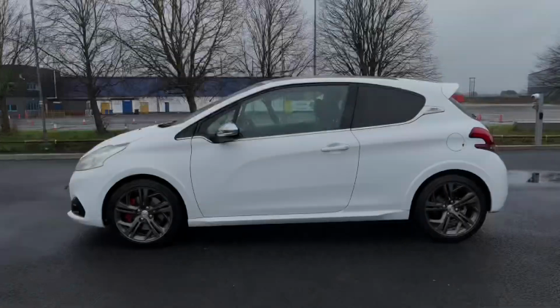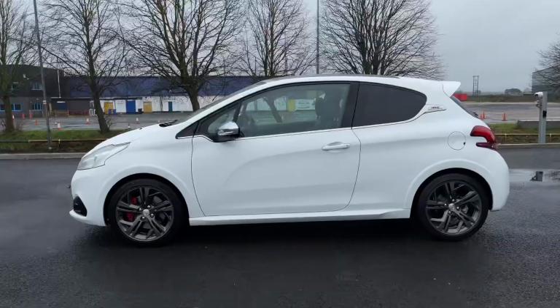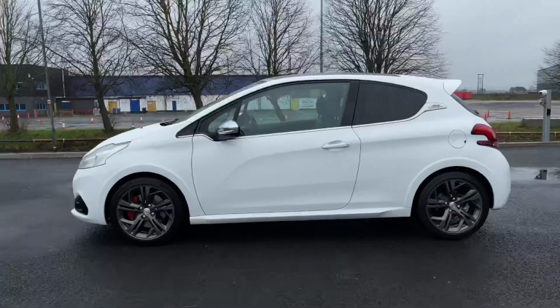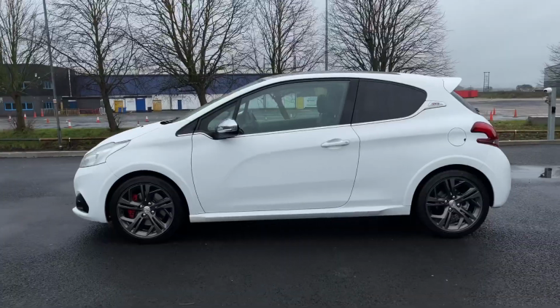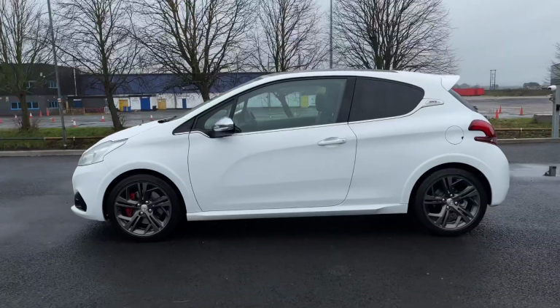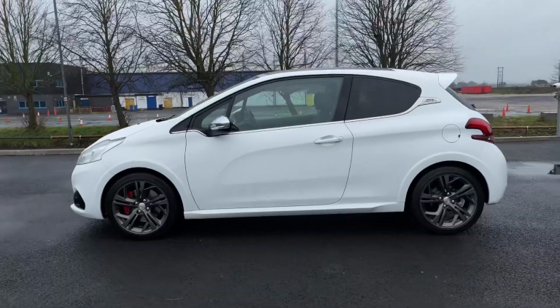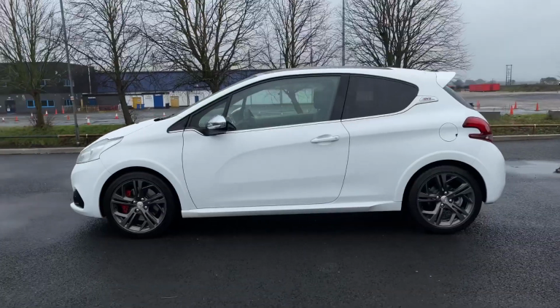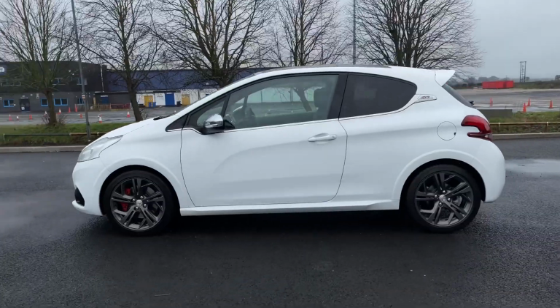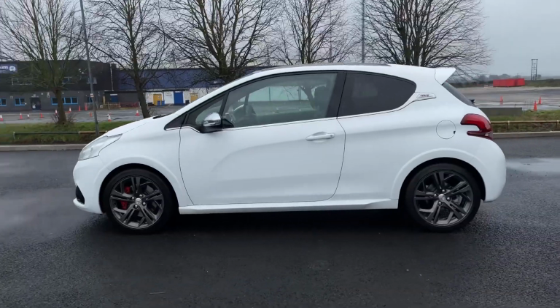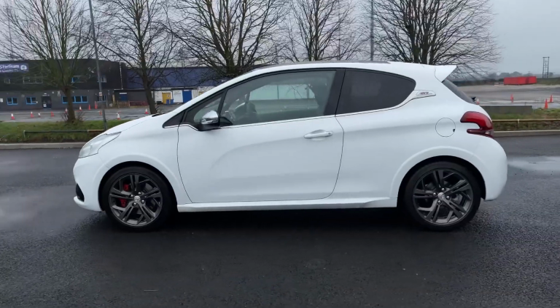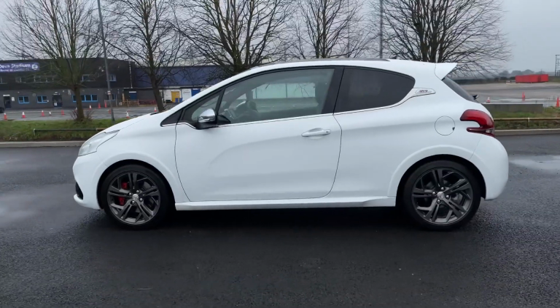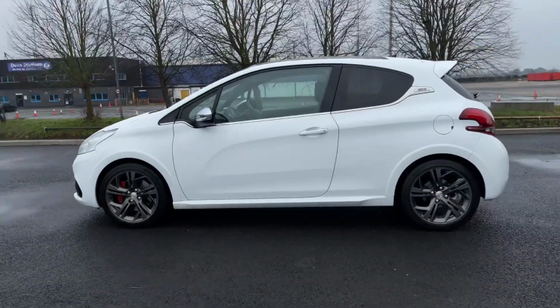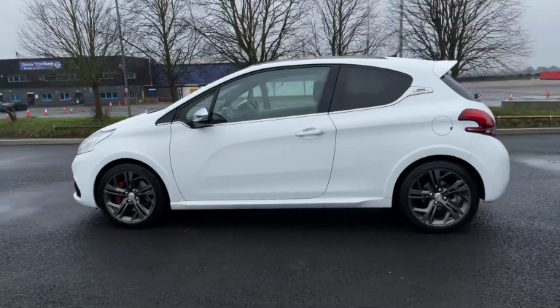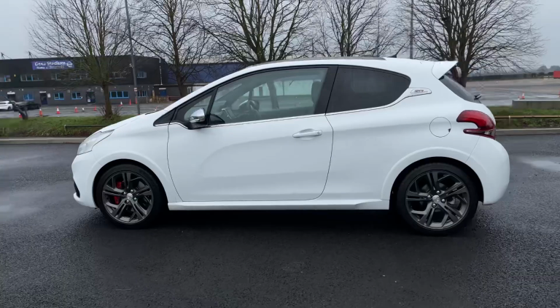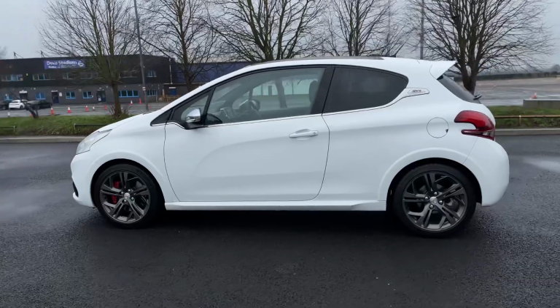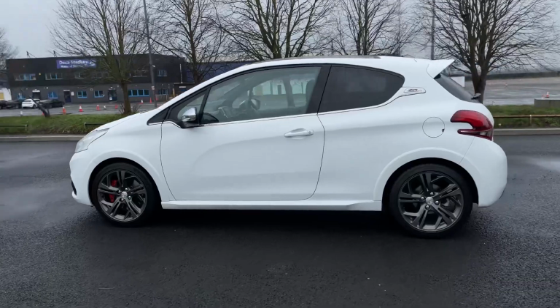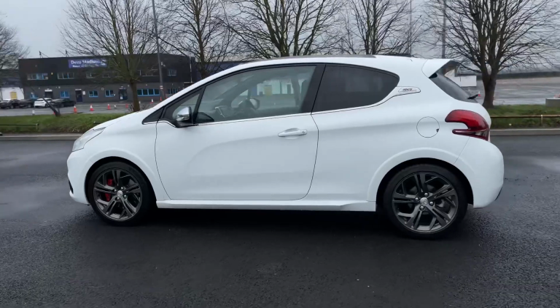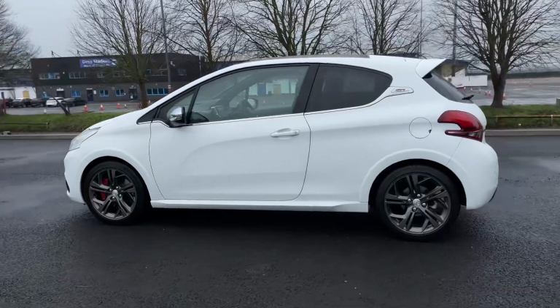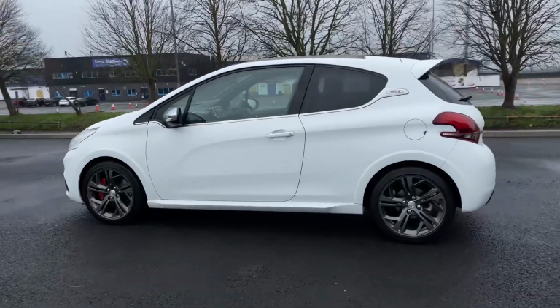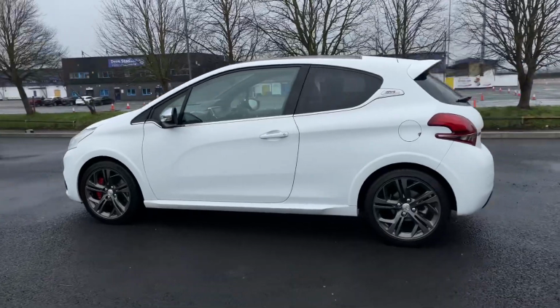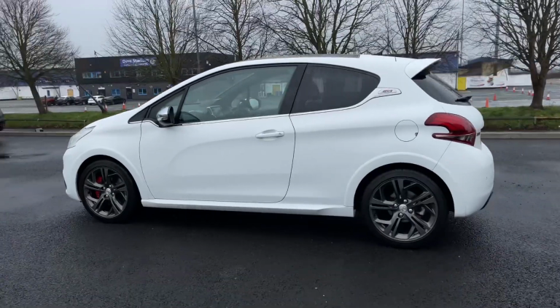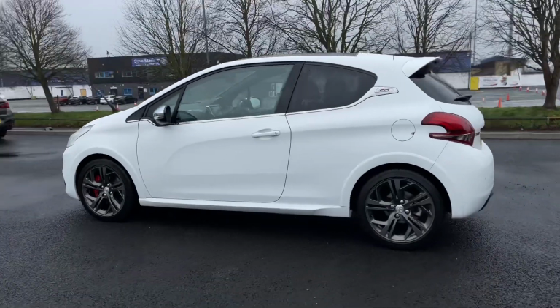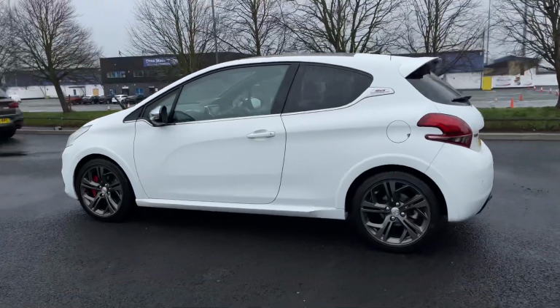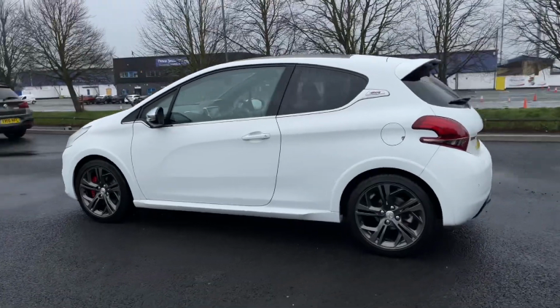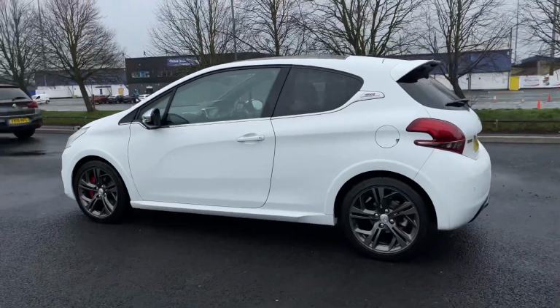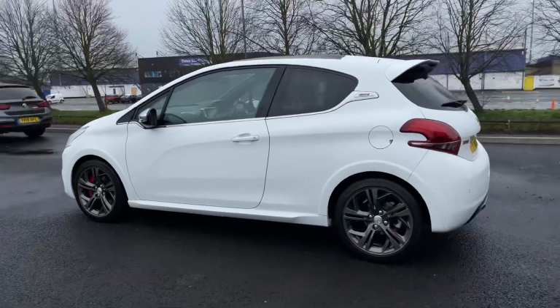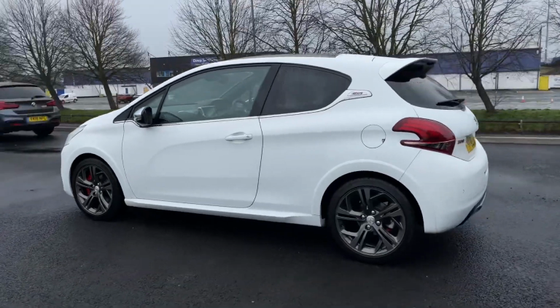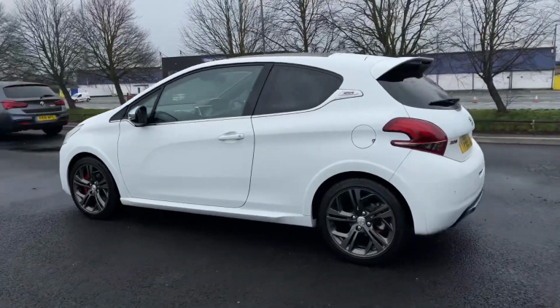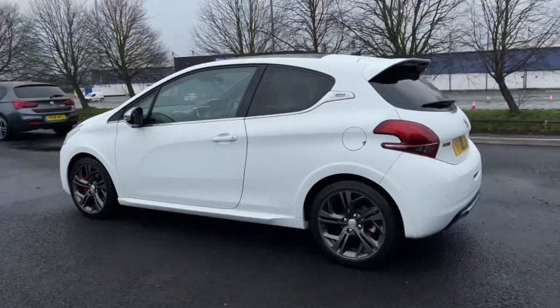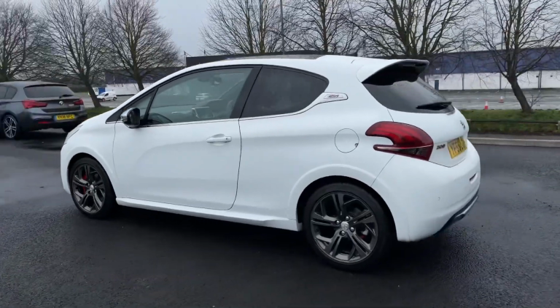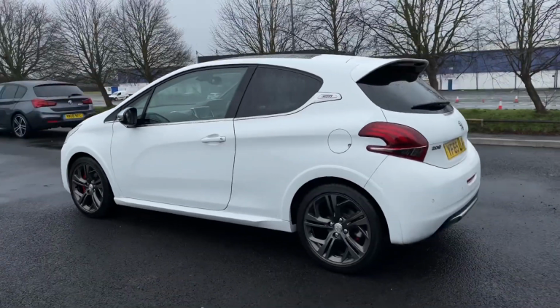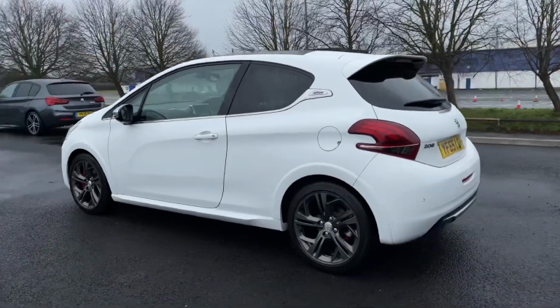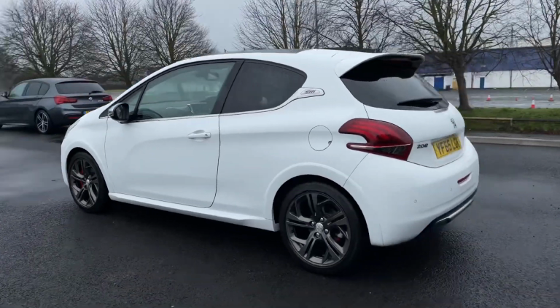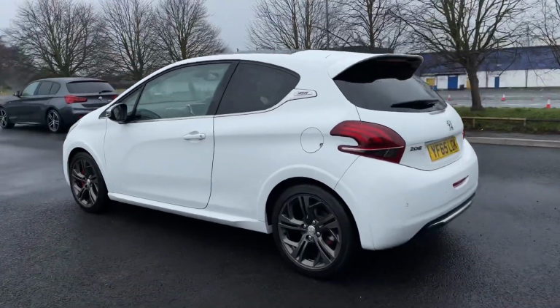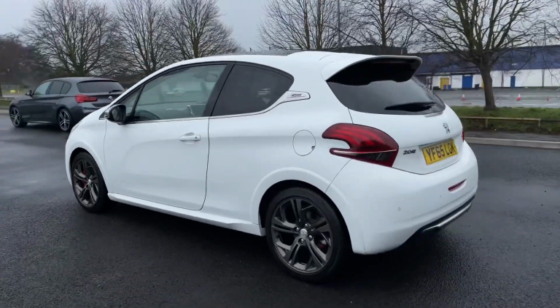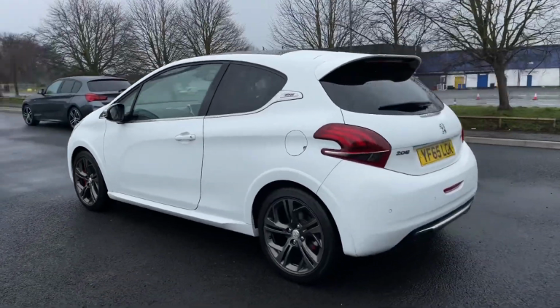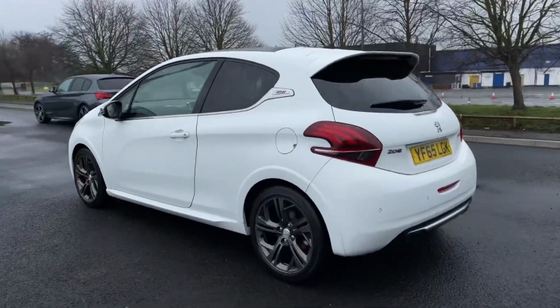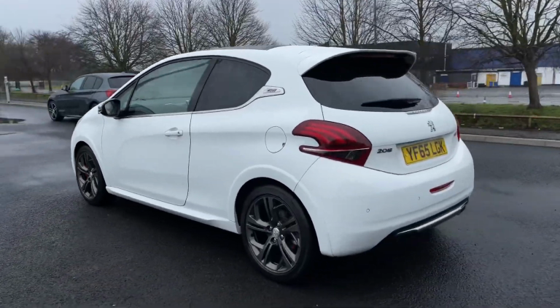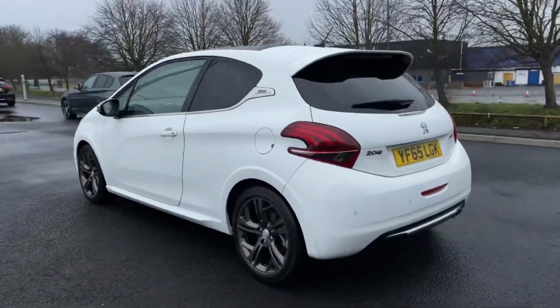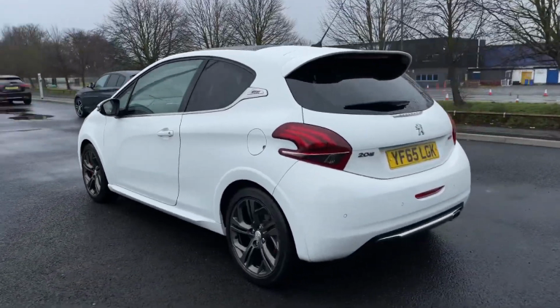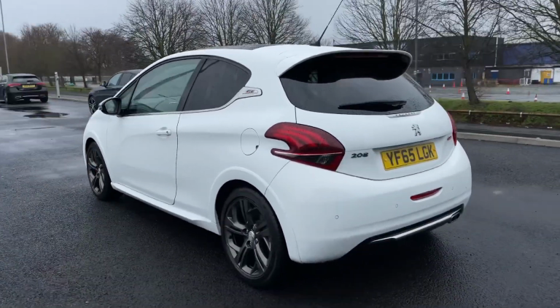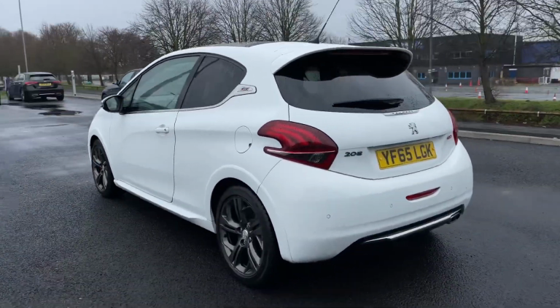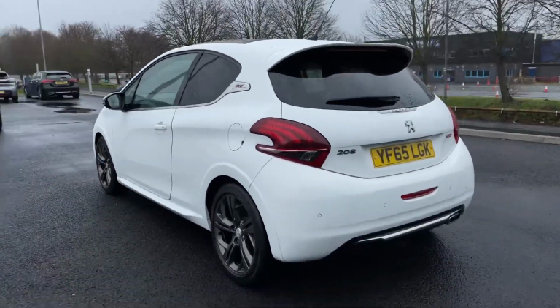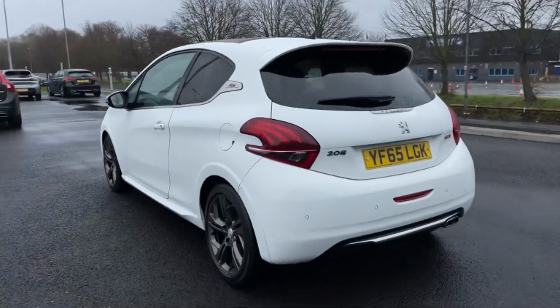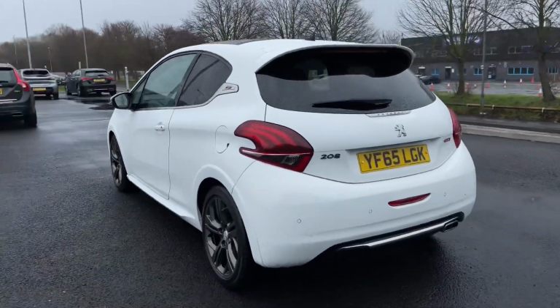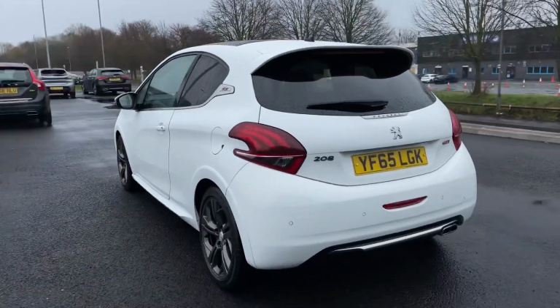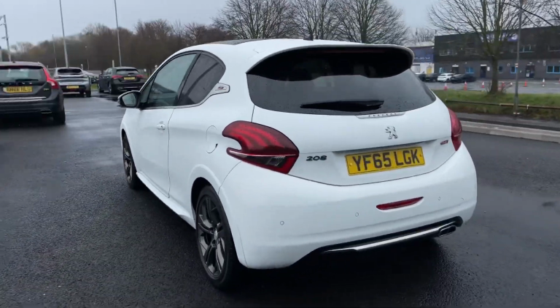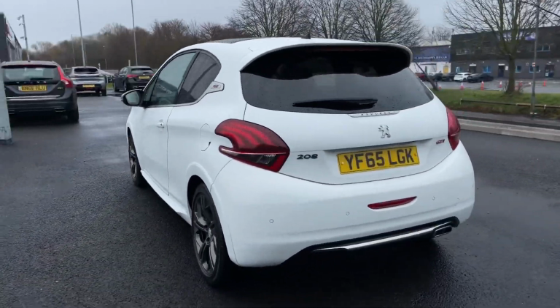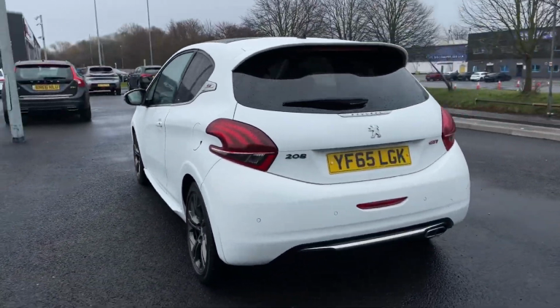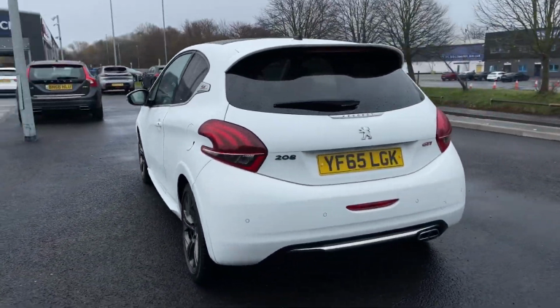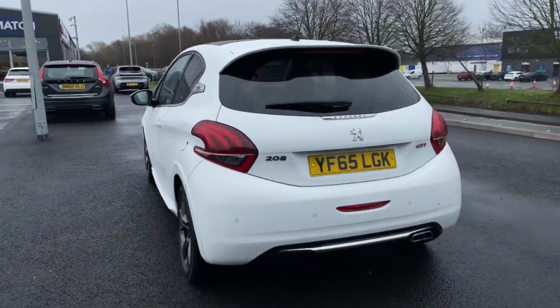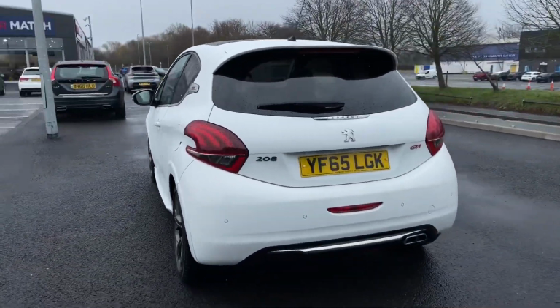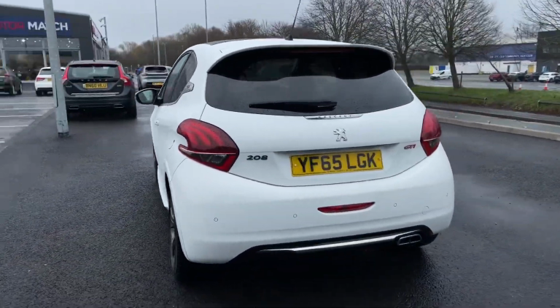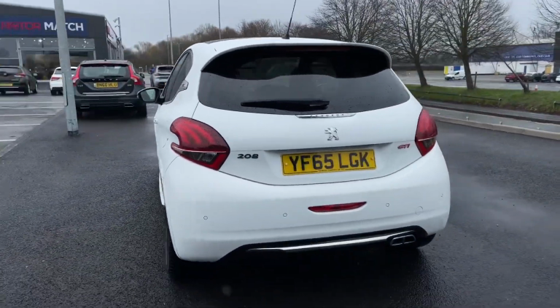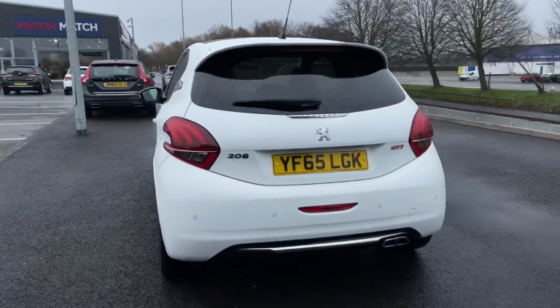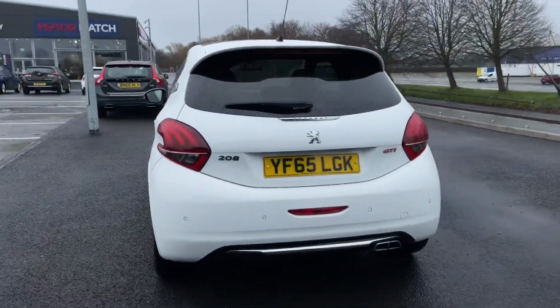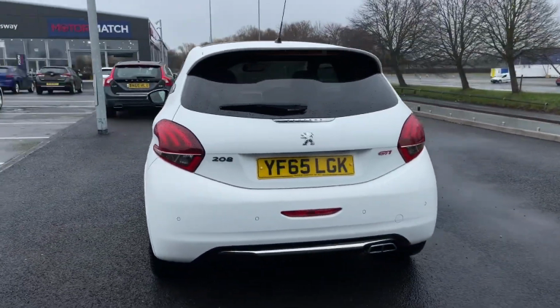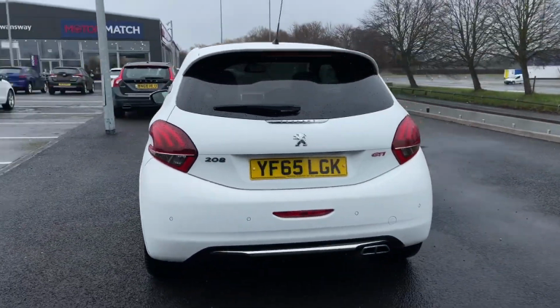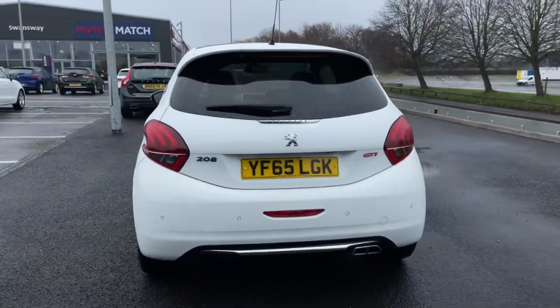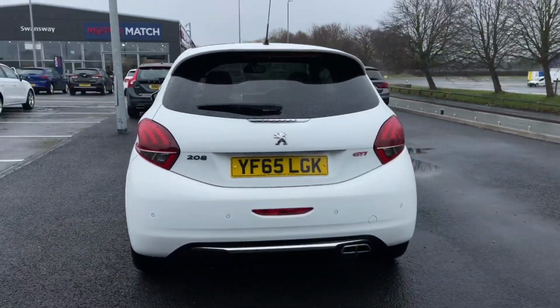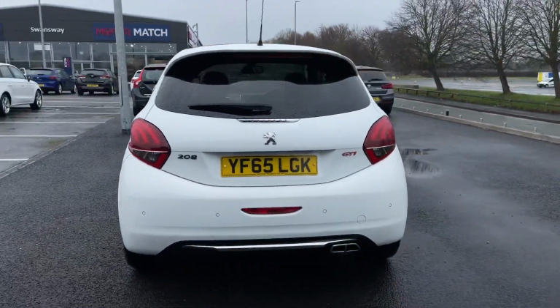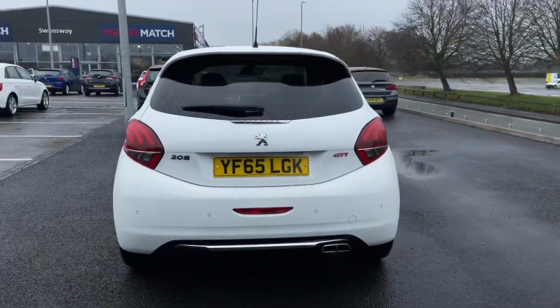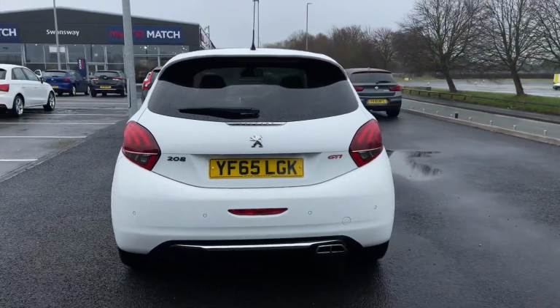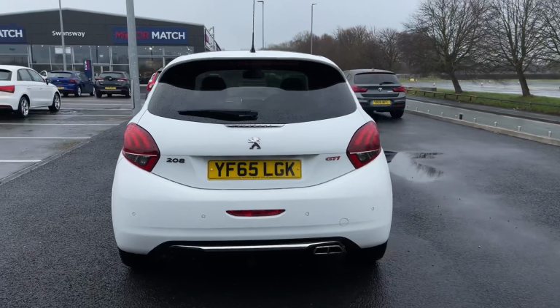It comes with a full service history, last carried out at 22,000 miles, and comes finished in the Bianca white gloss paint.